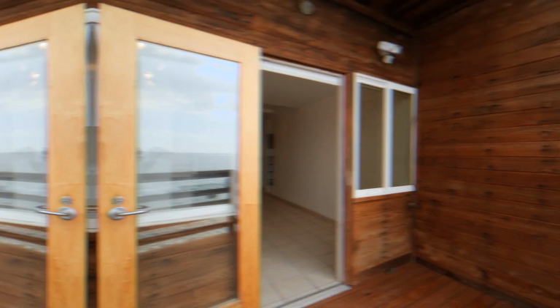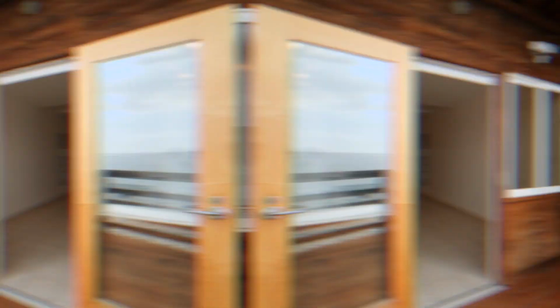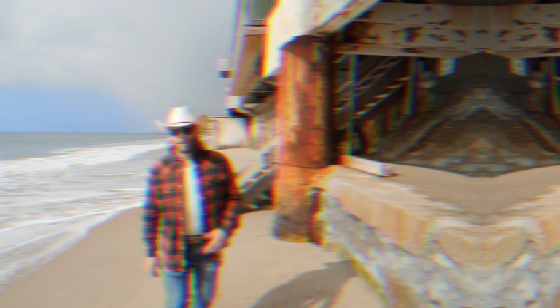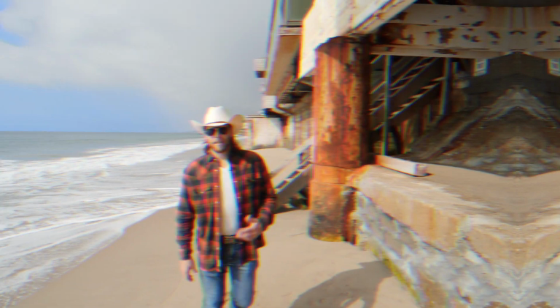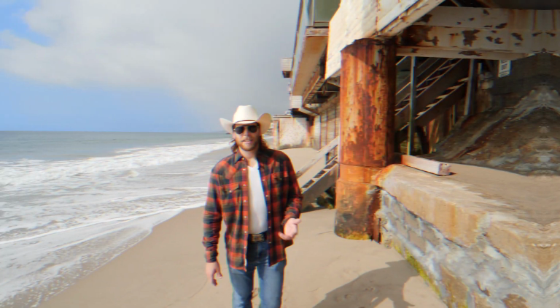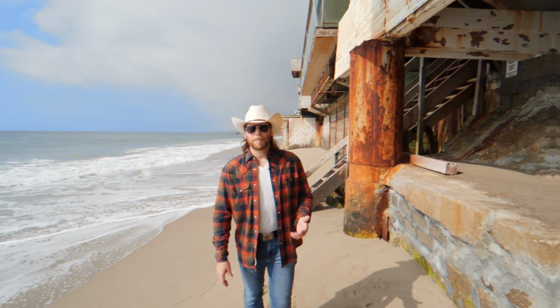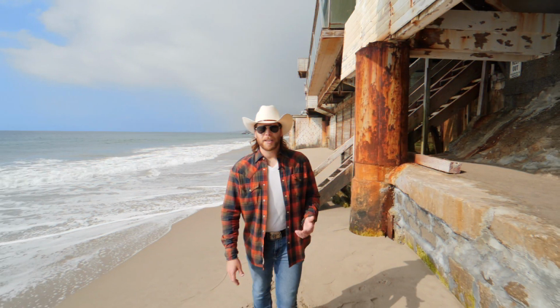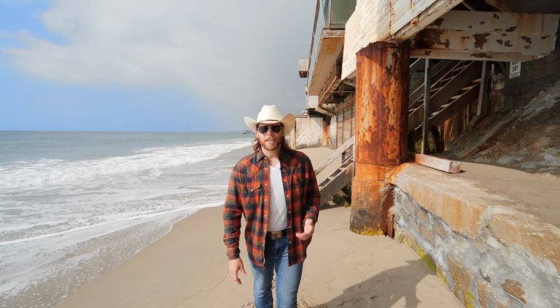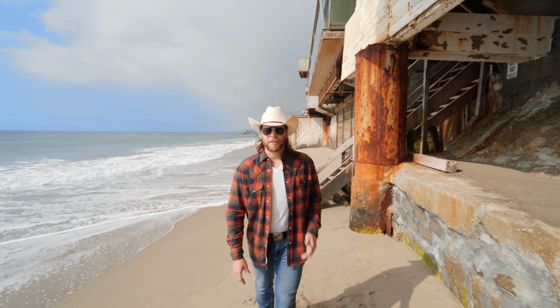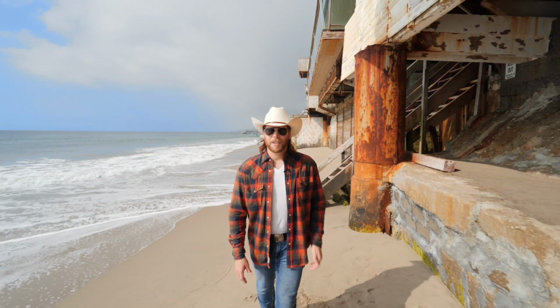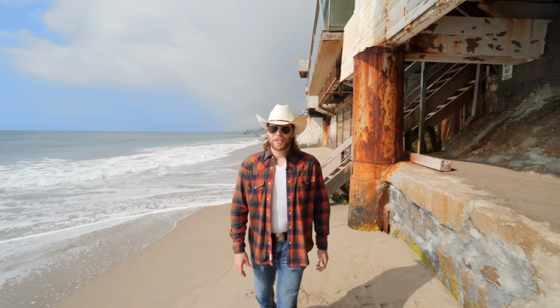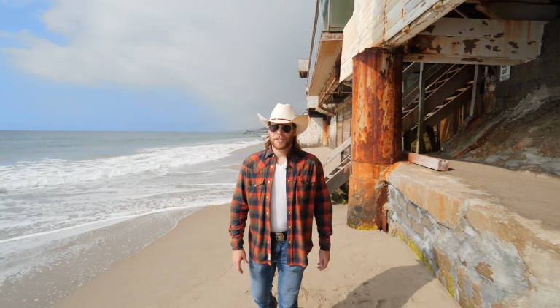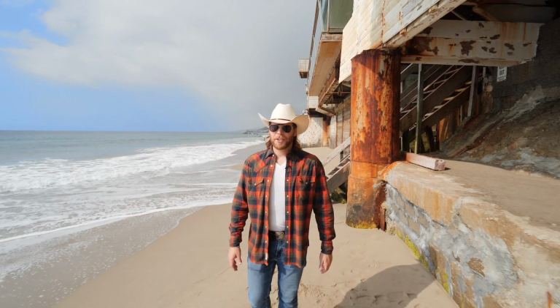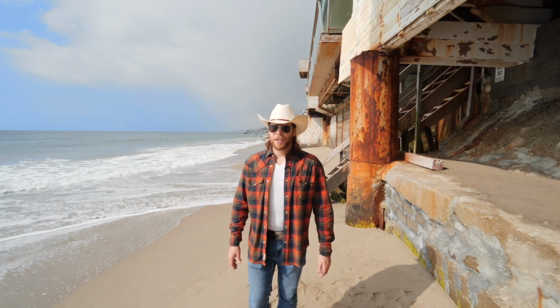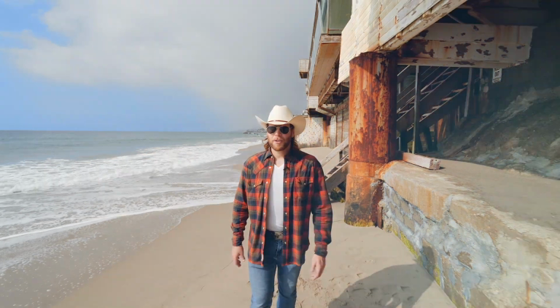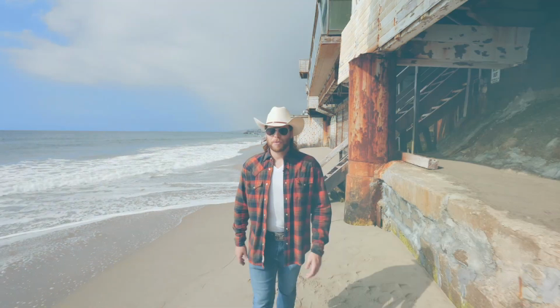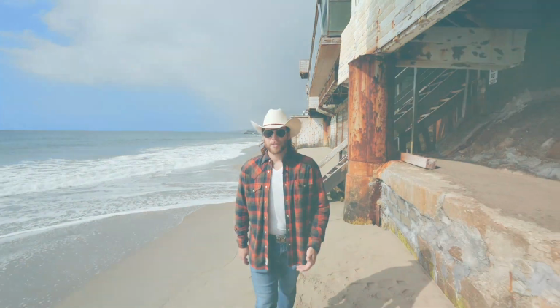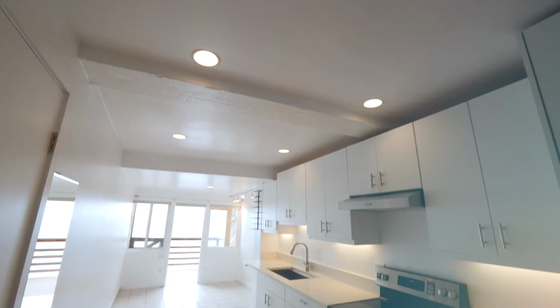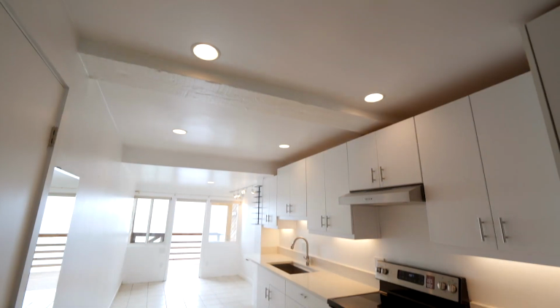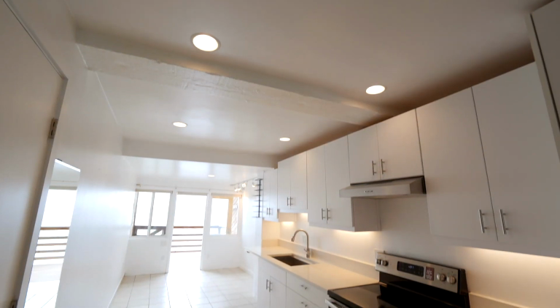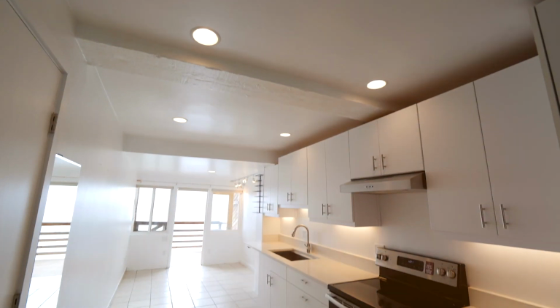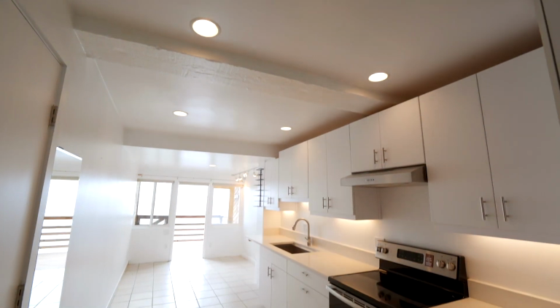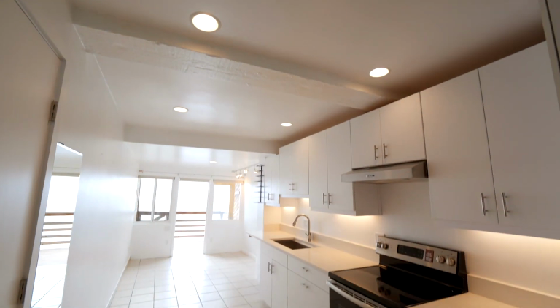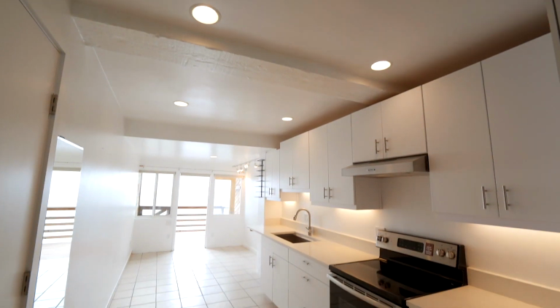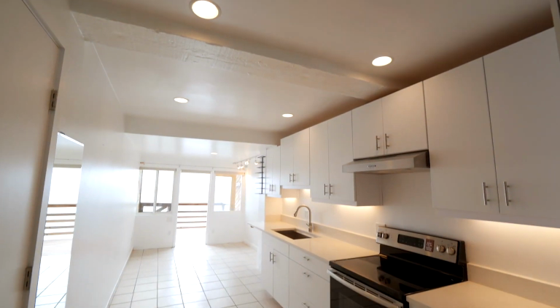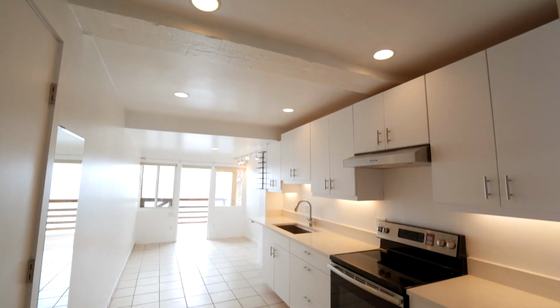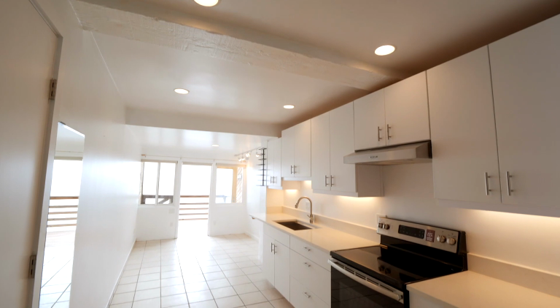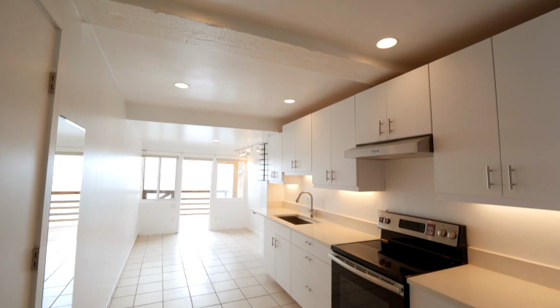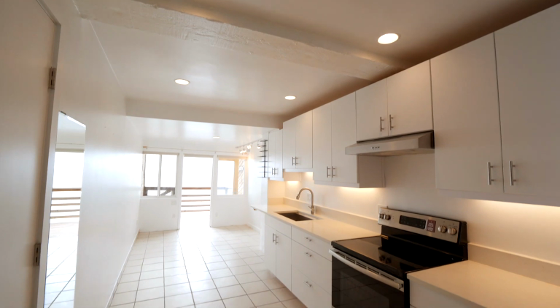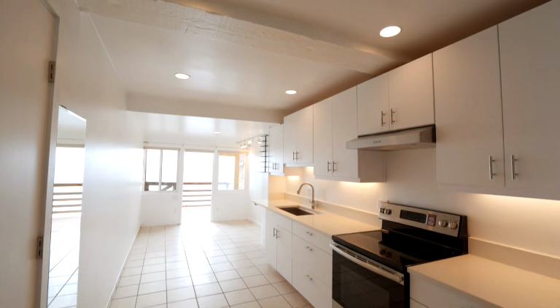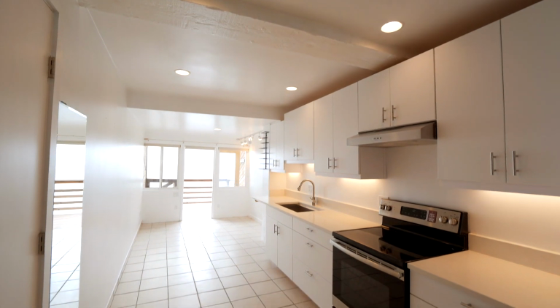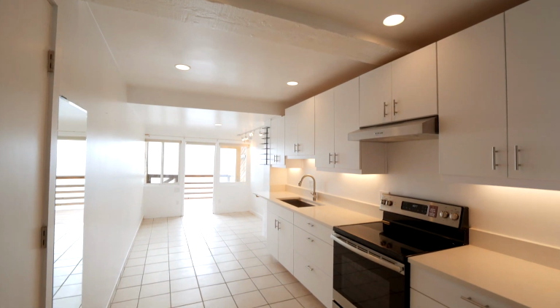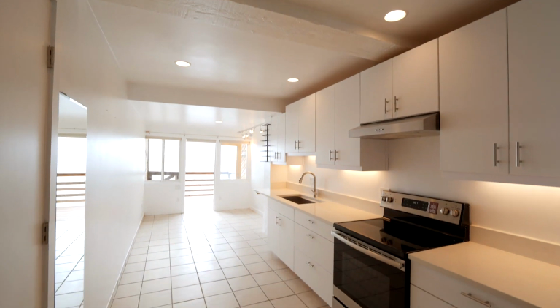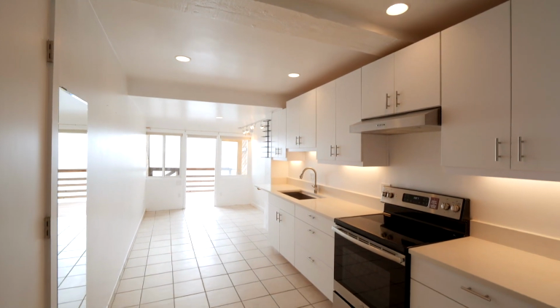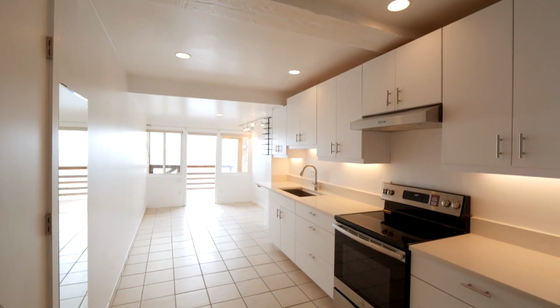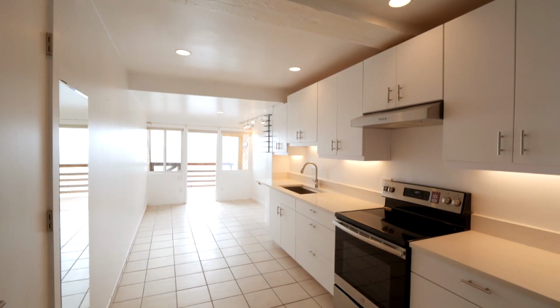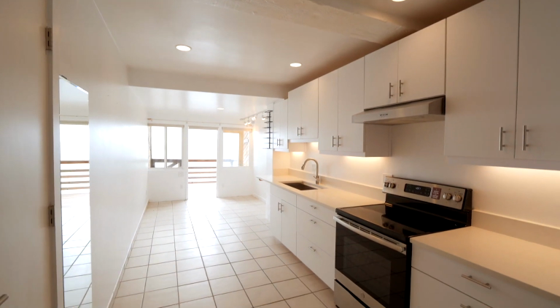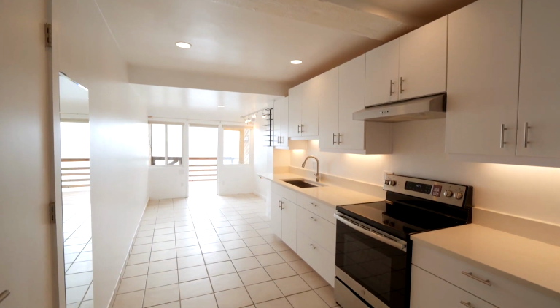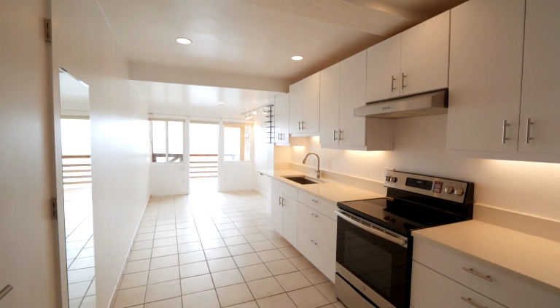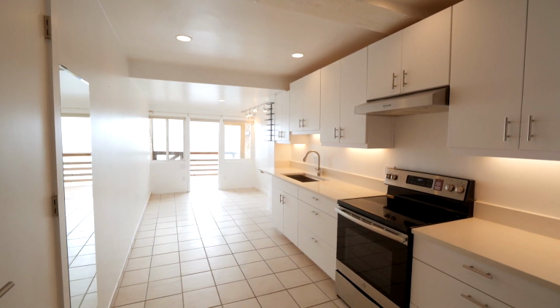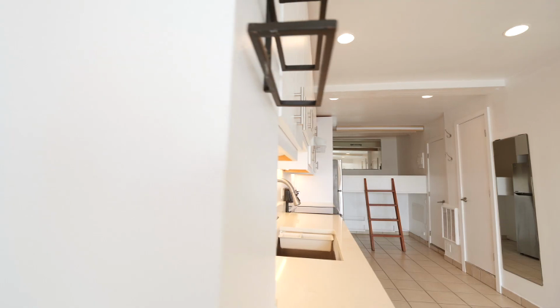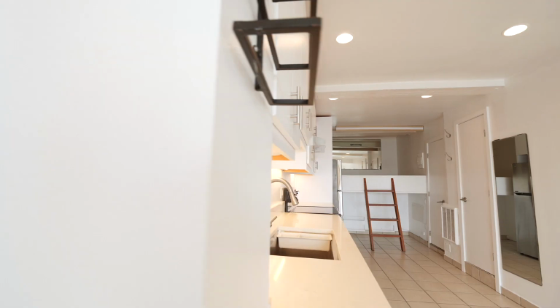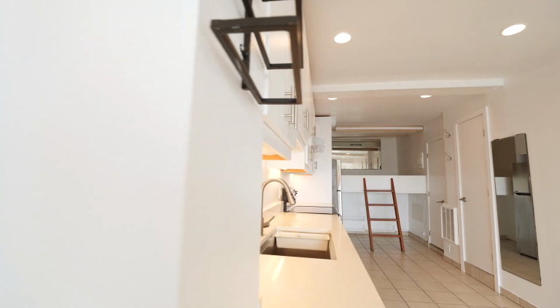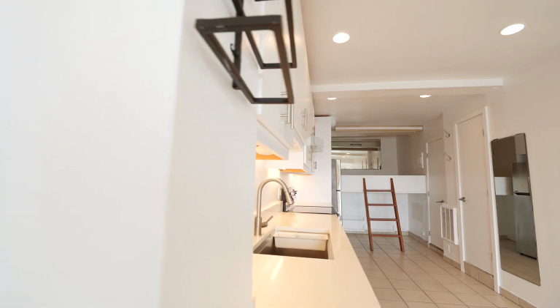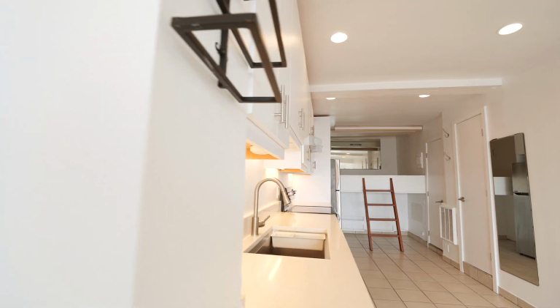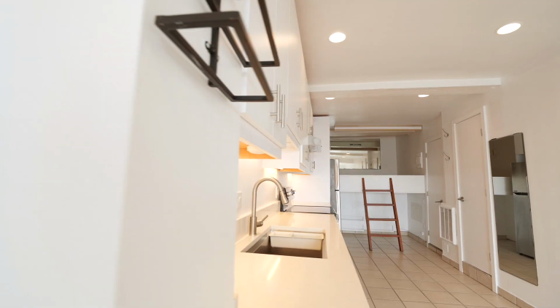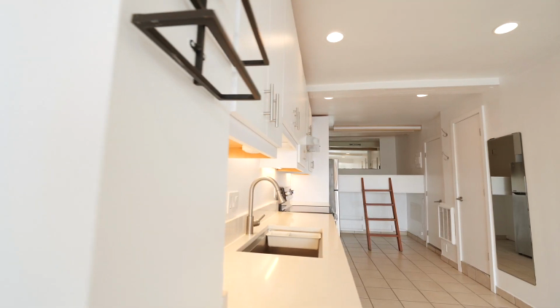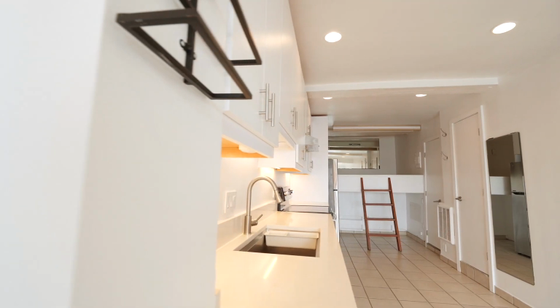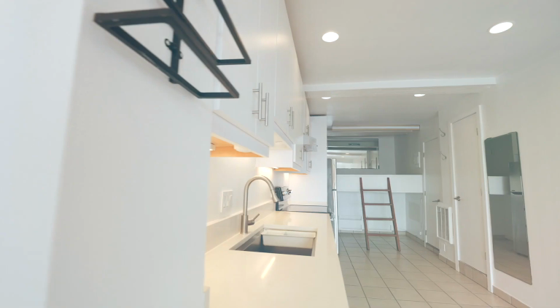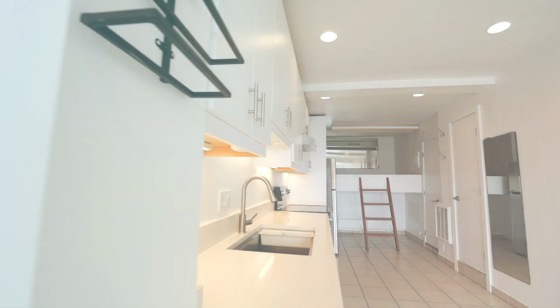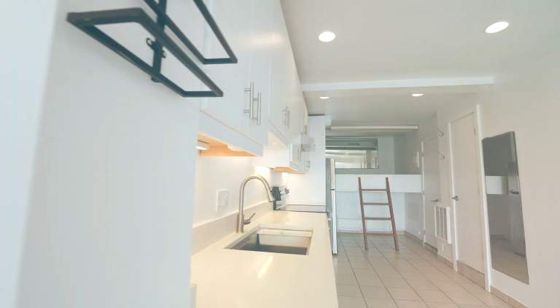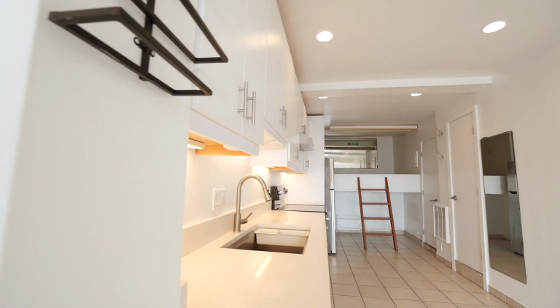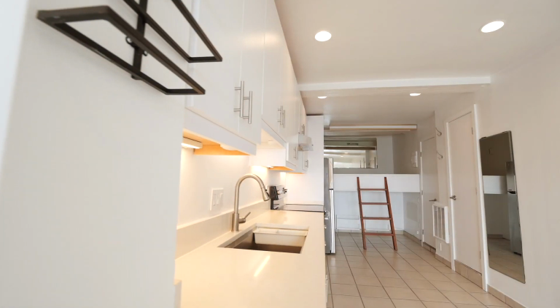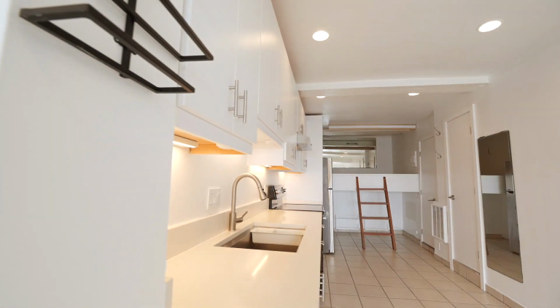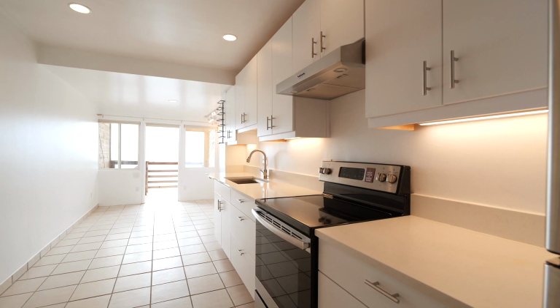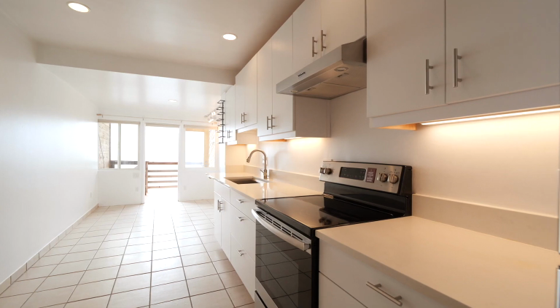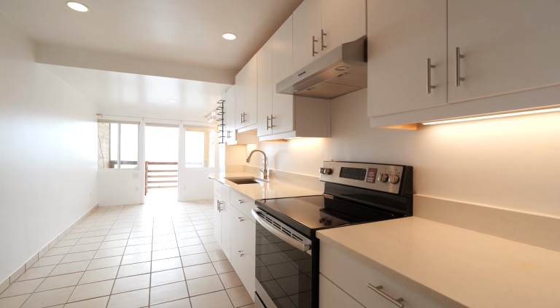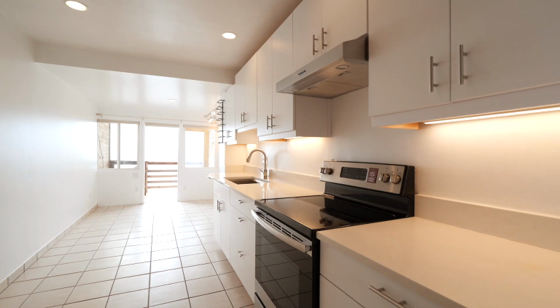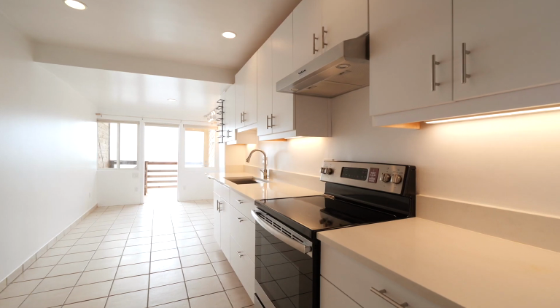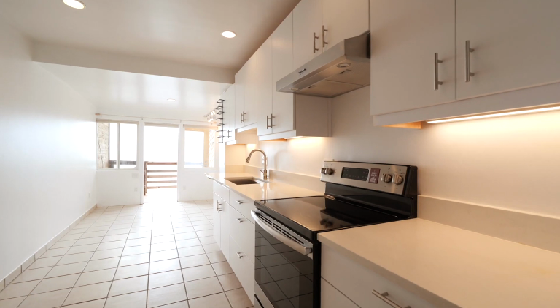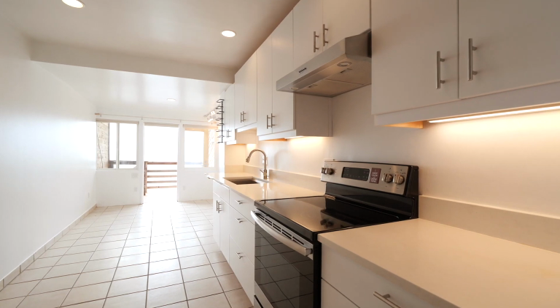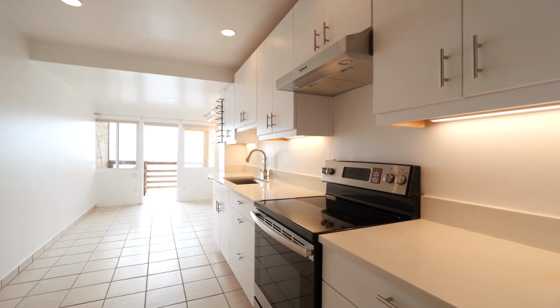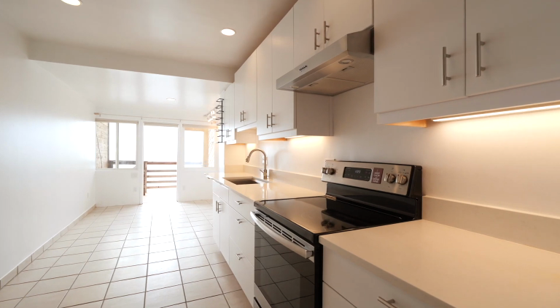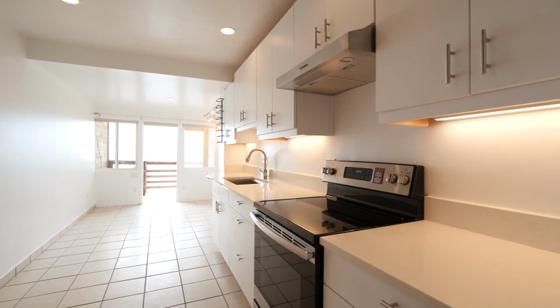This beachfront studio was recently remodeled with new tile flooring, cabinetry, and stainless steel appliances.